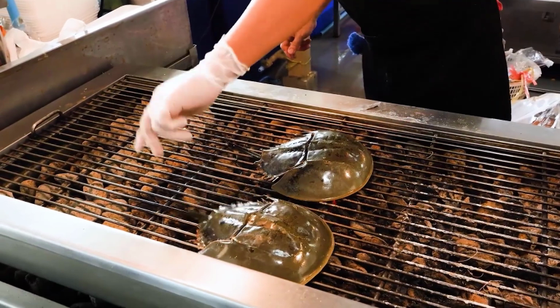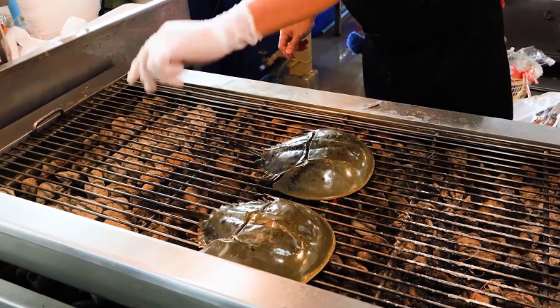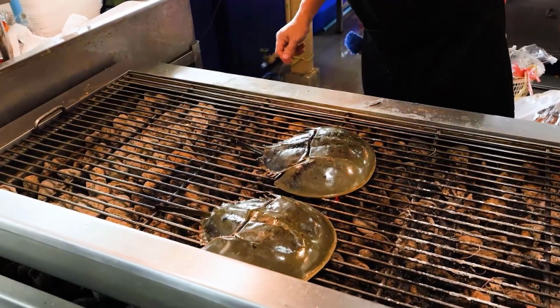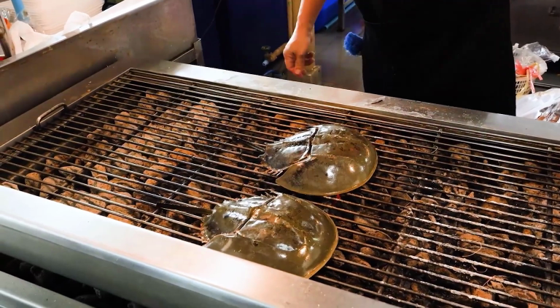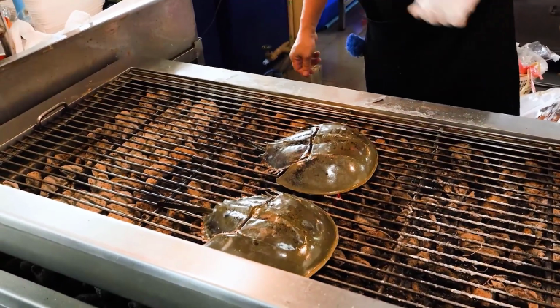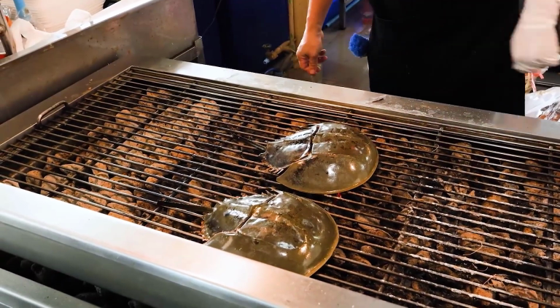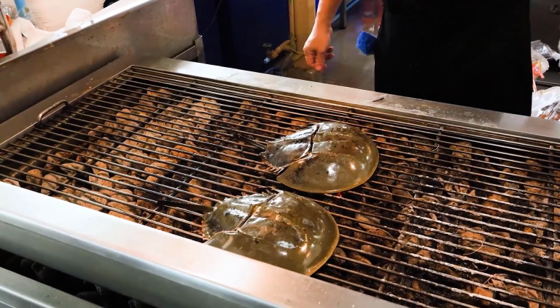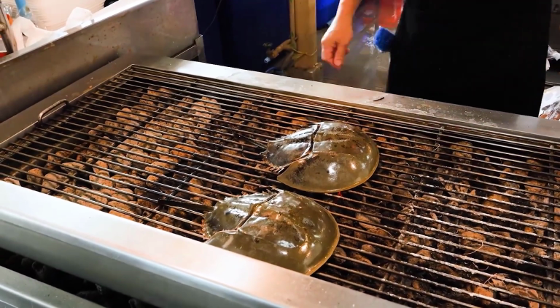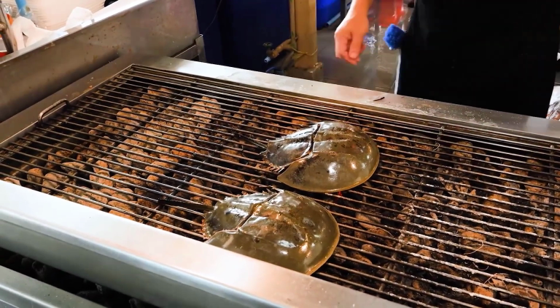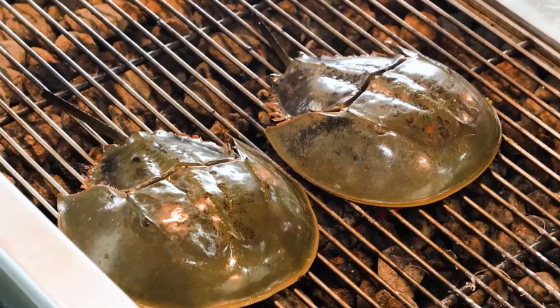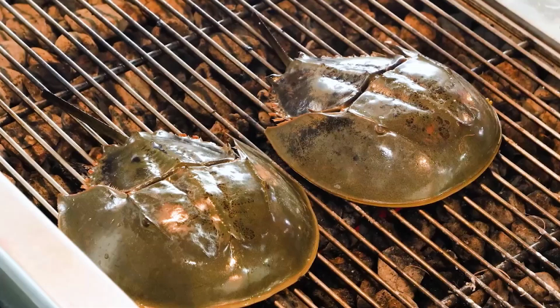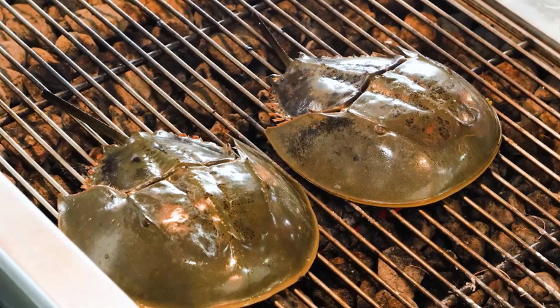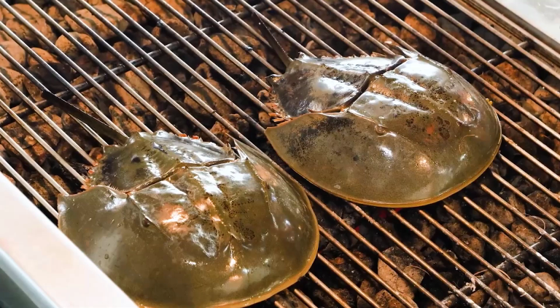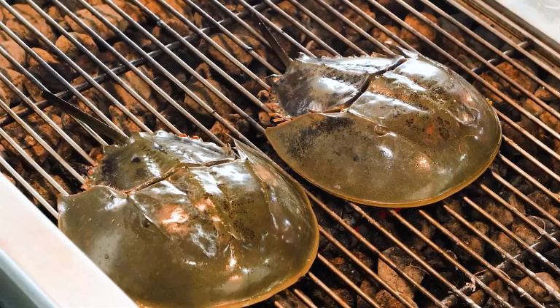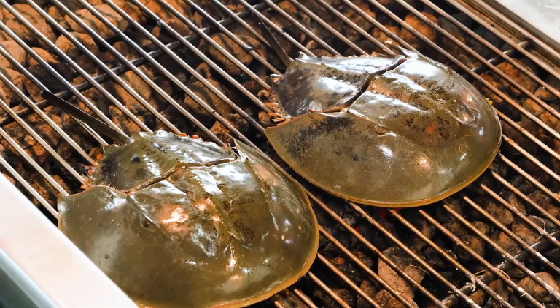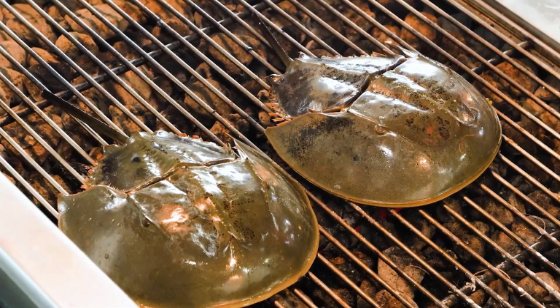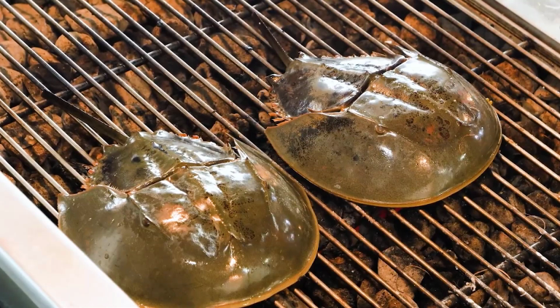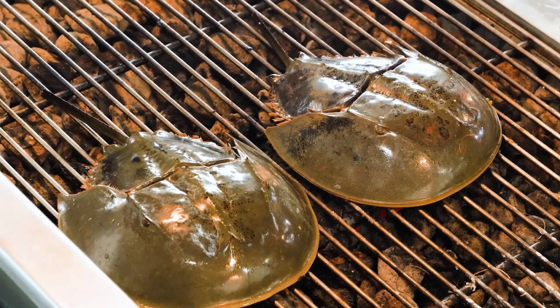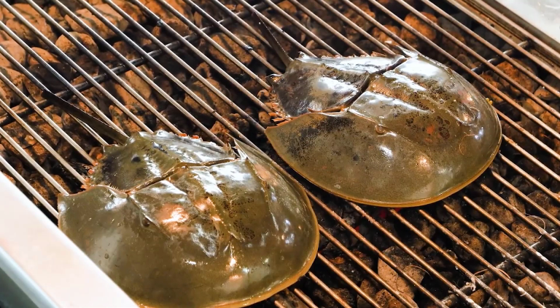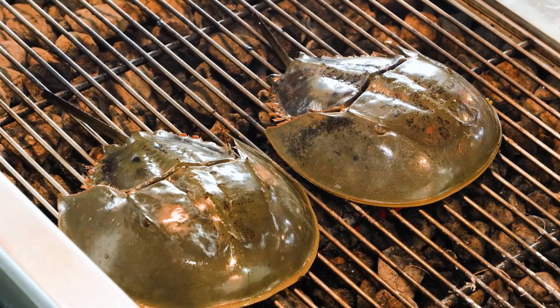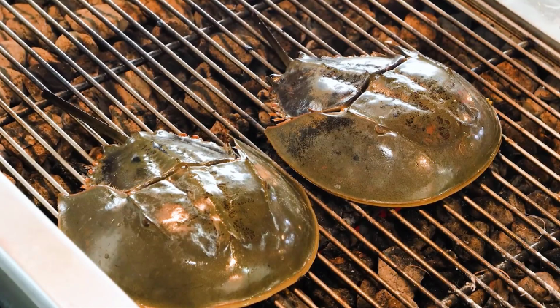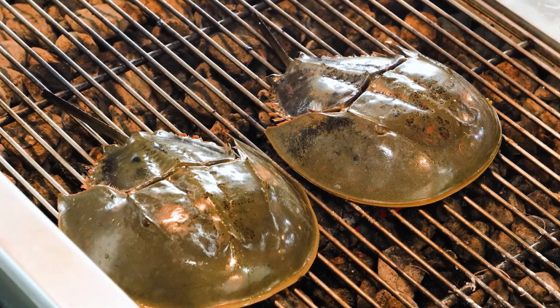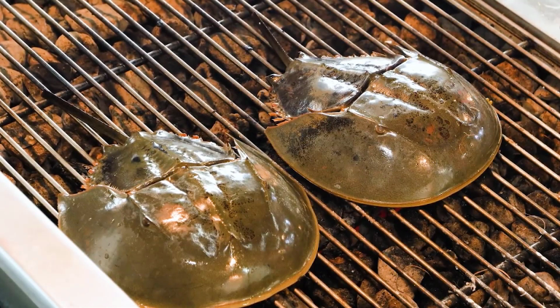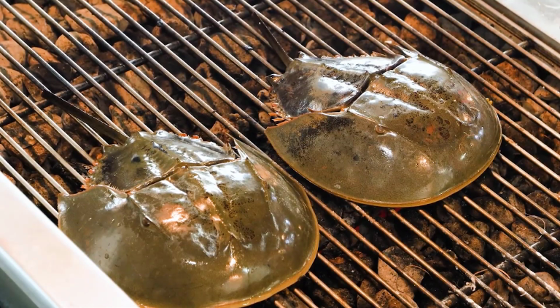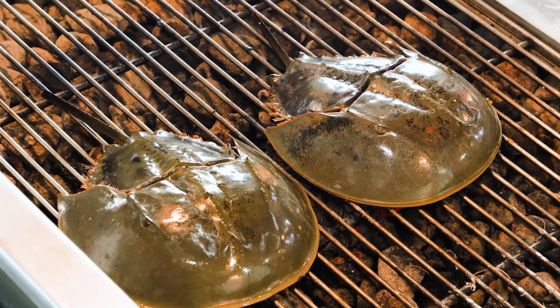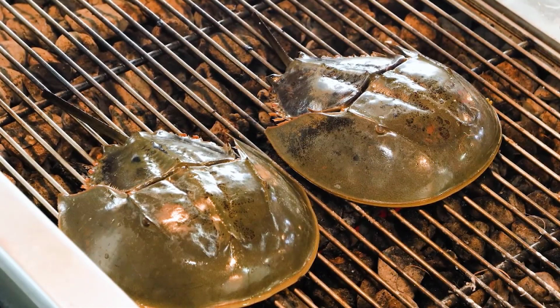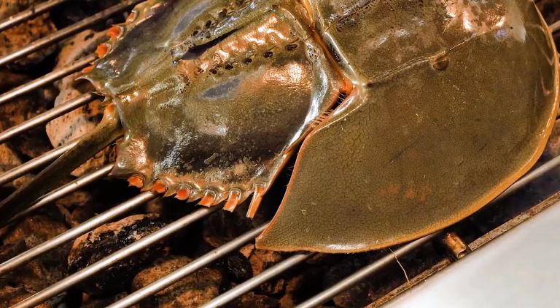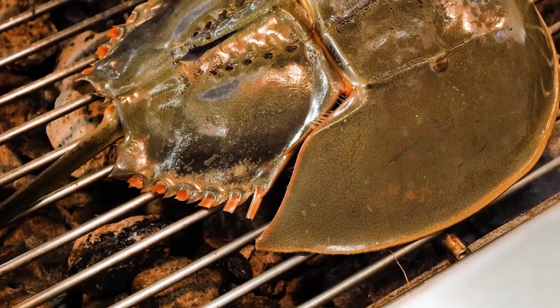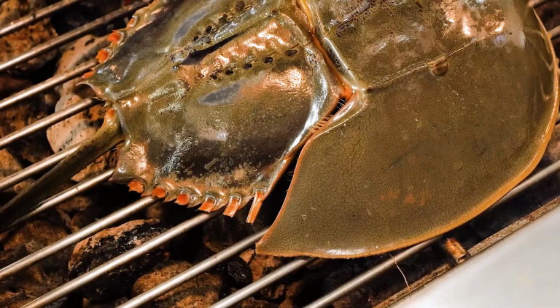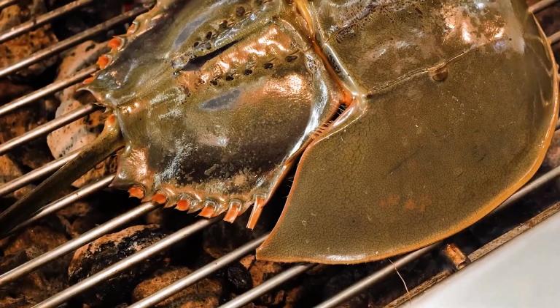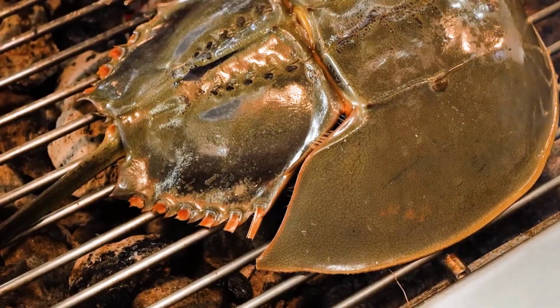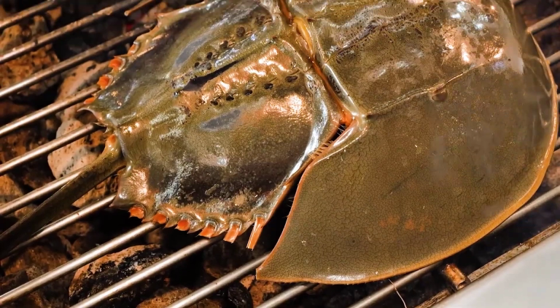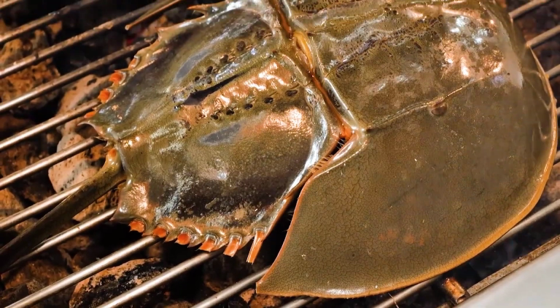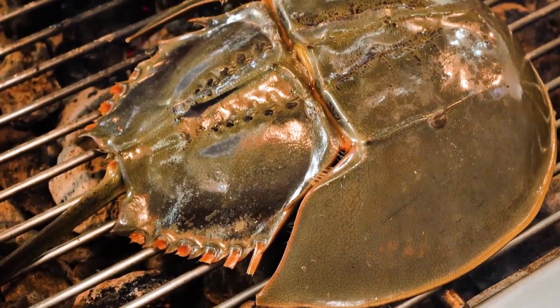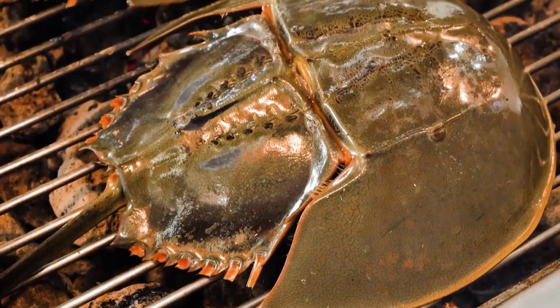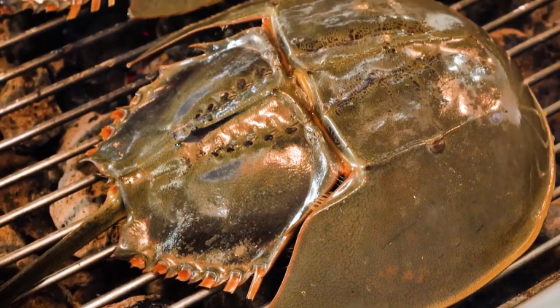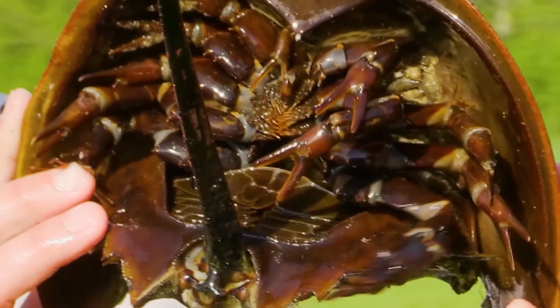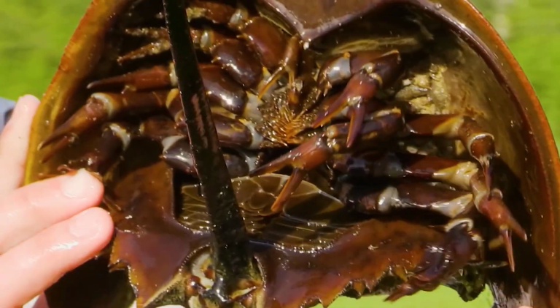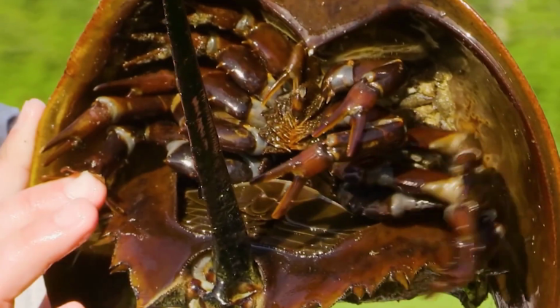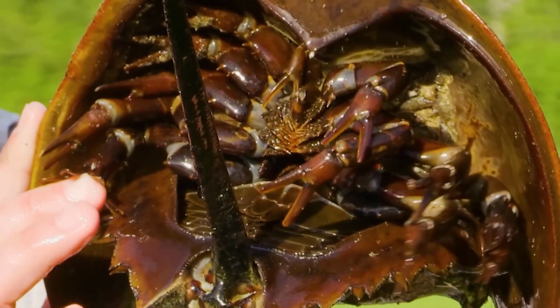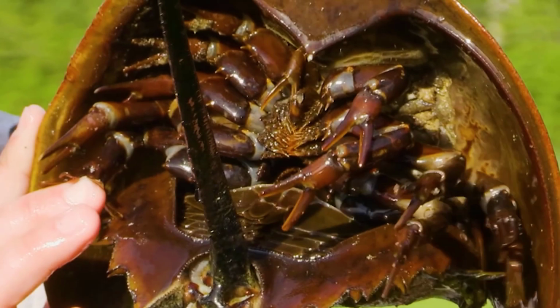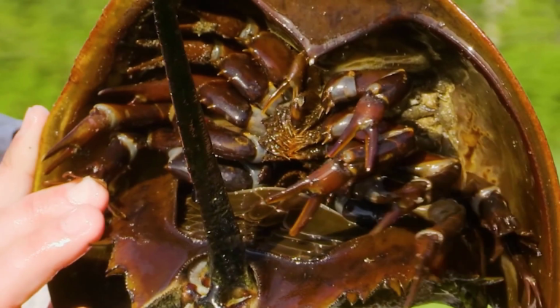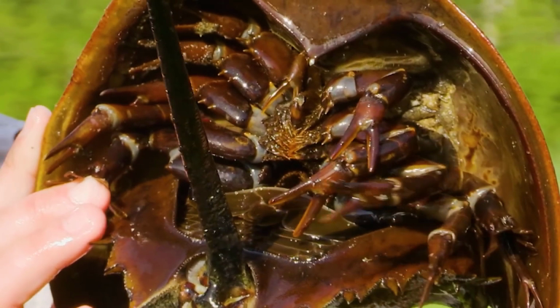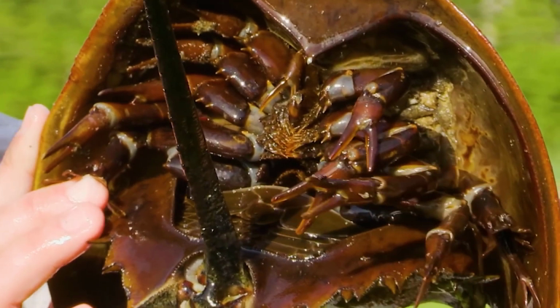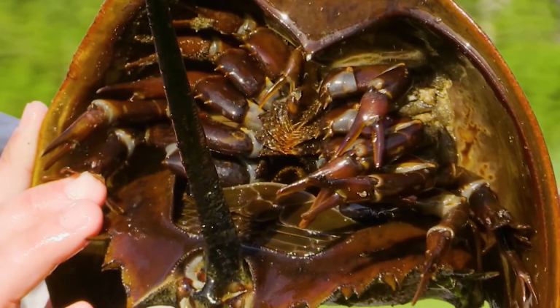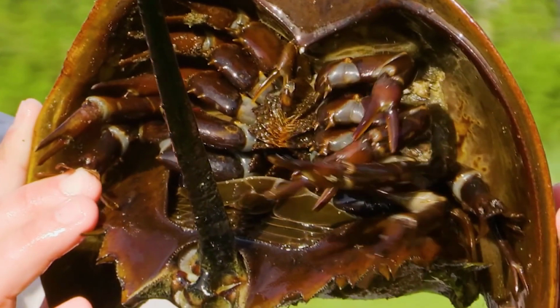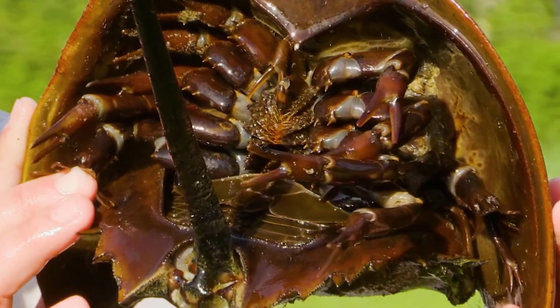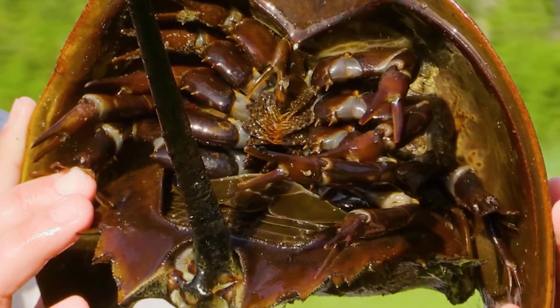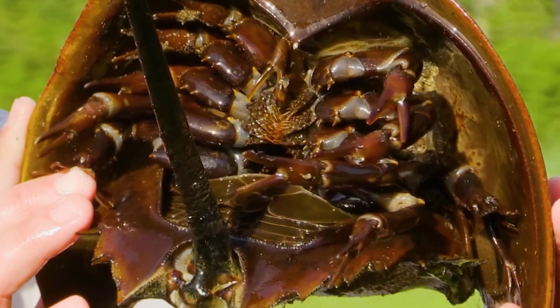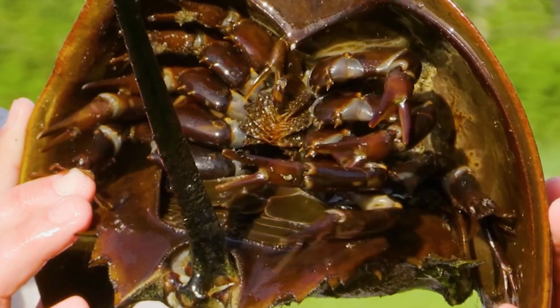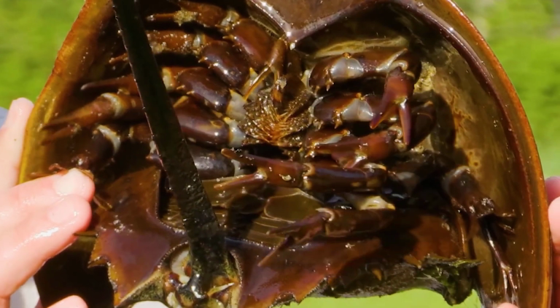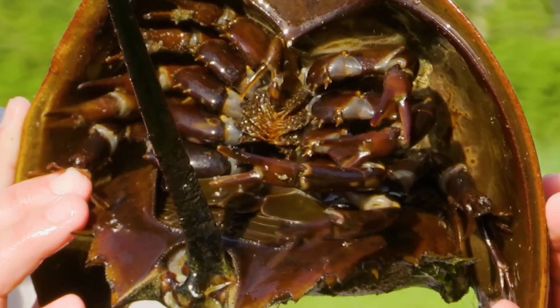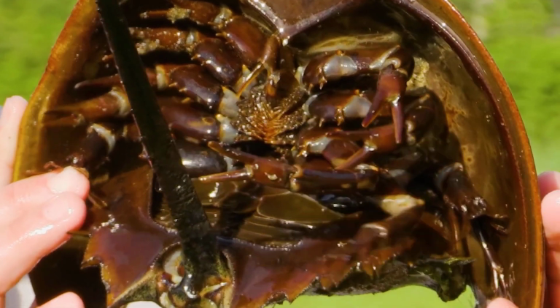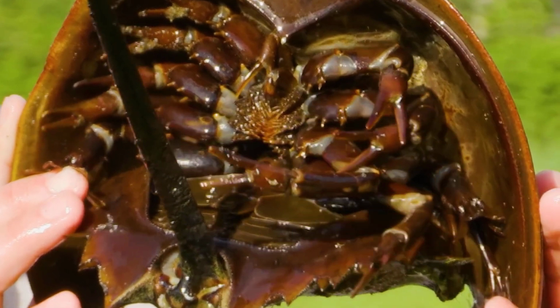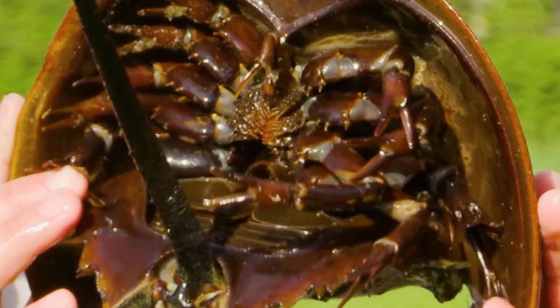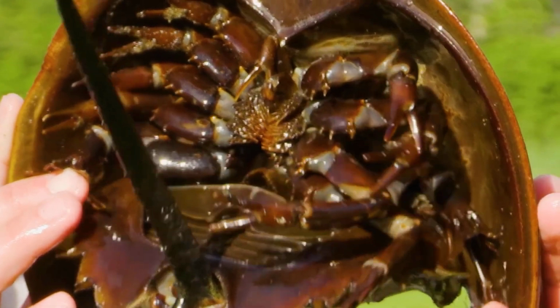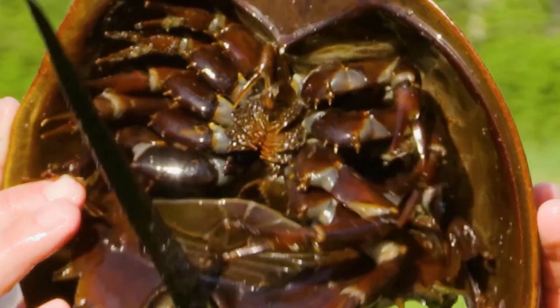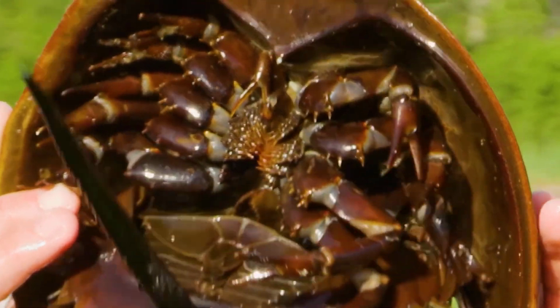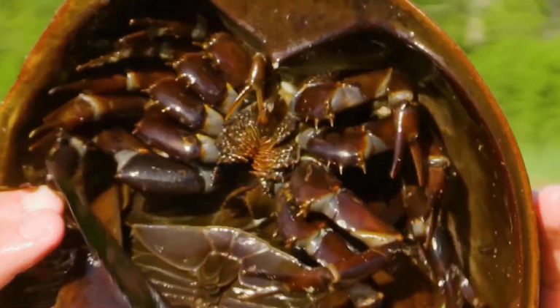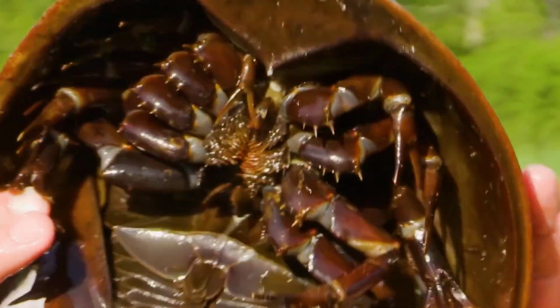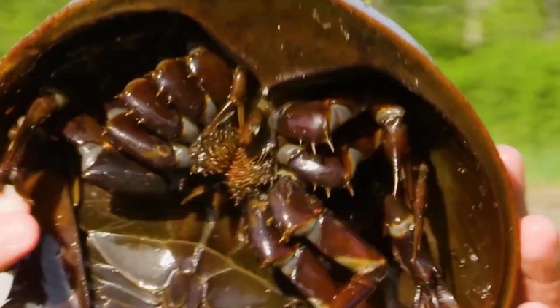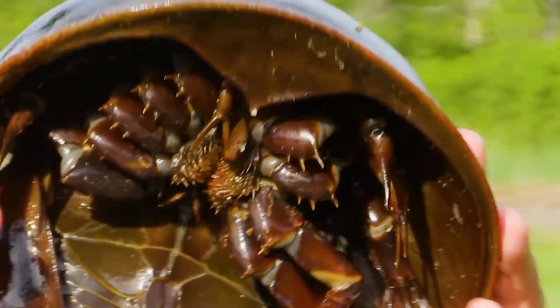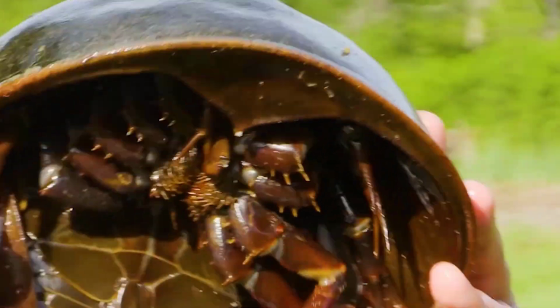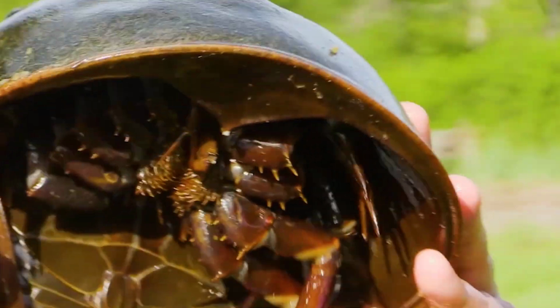Why is the horseshoe crab not eaten in China, America, and Japan? All of this and more we will explore in today's episode.